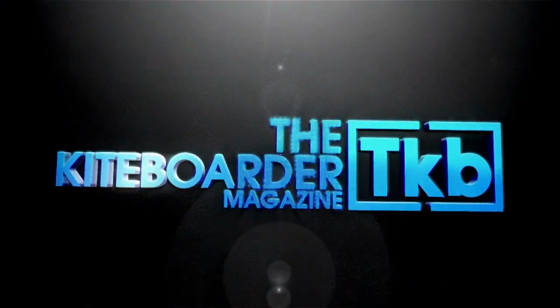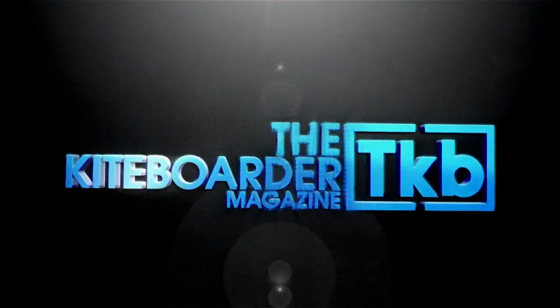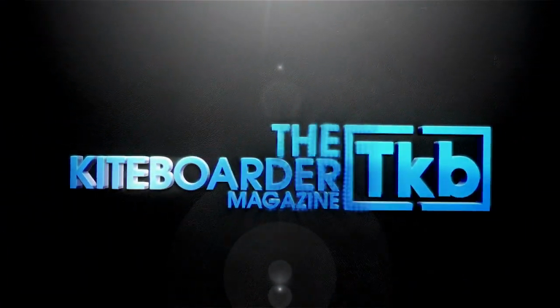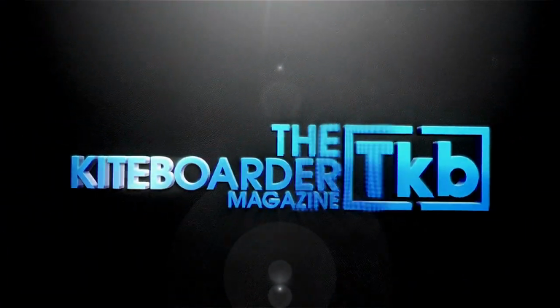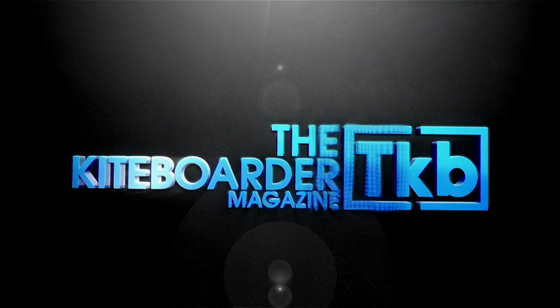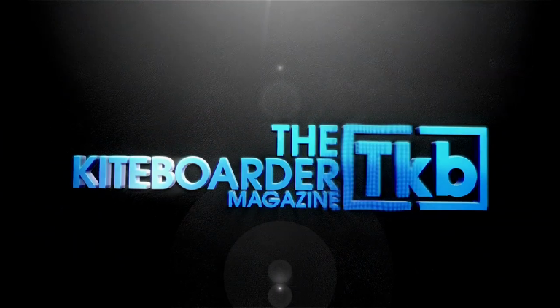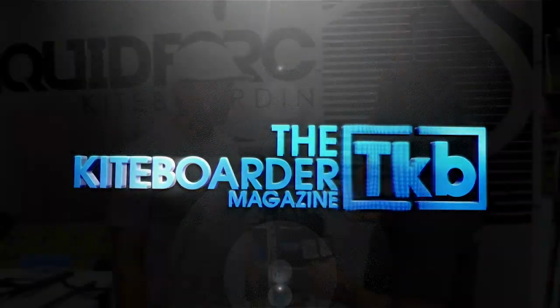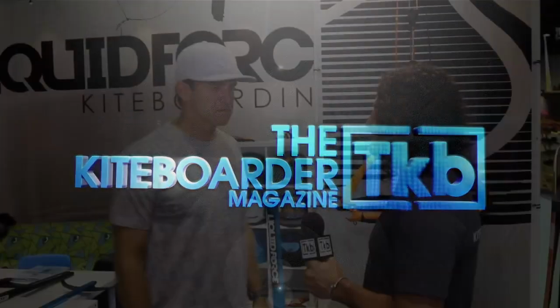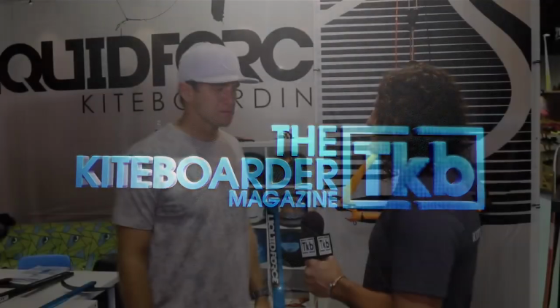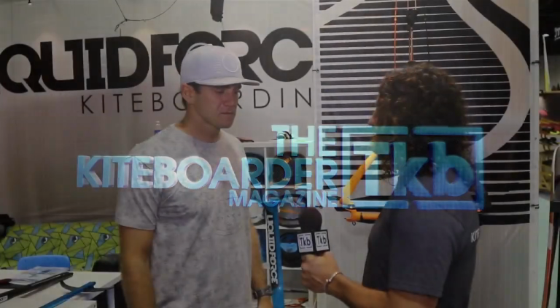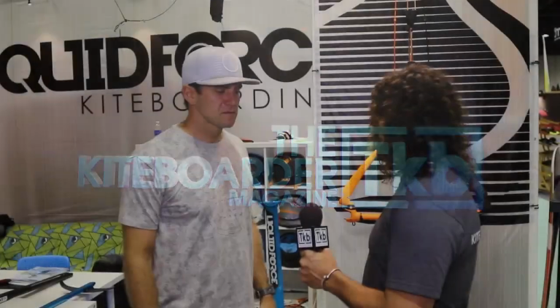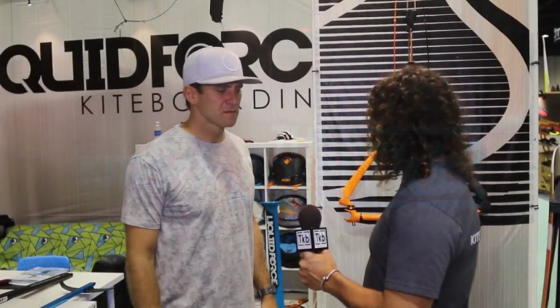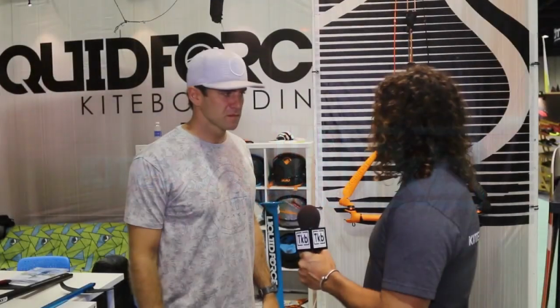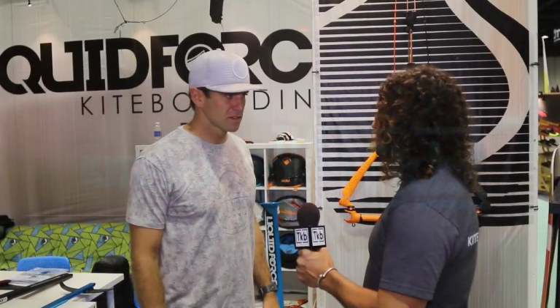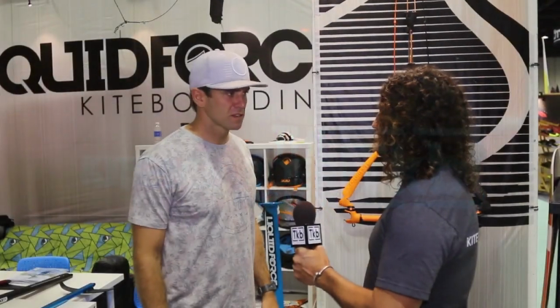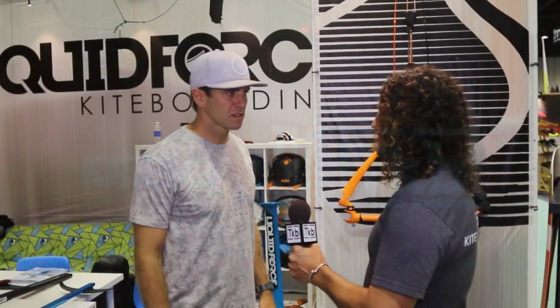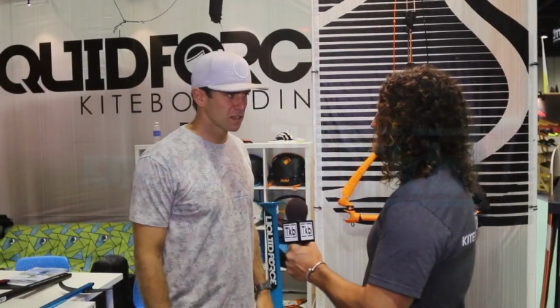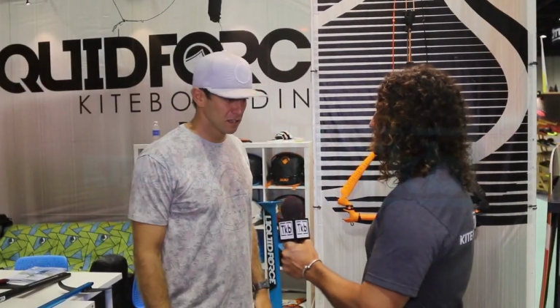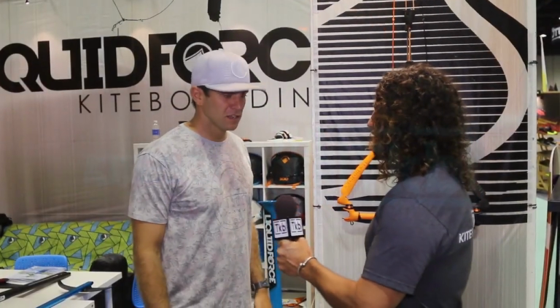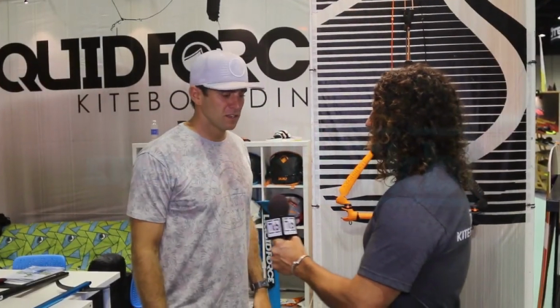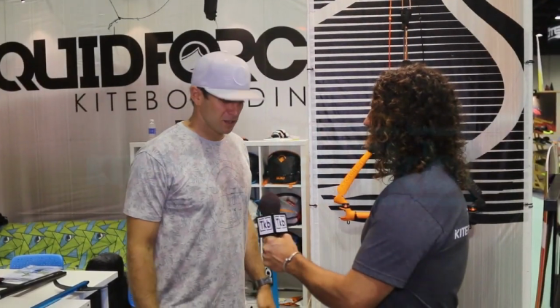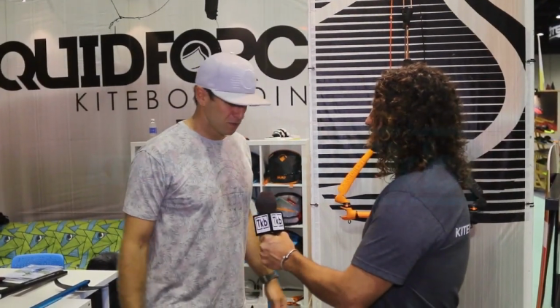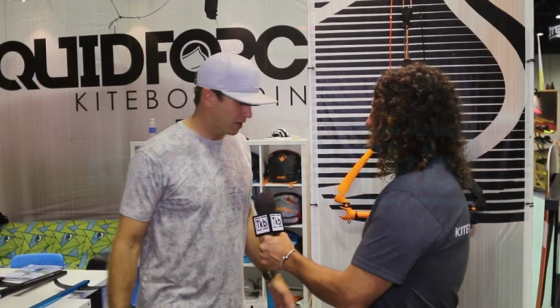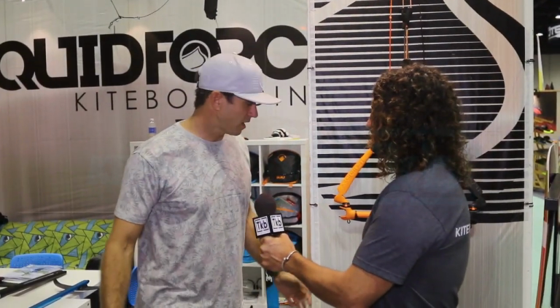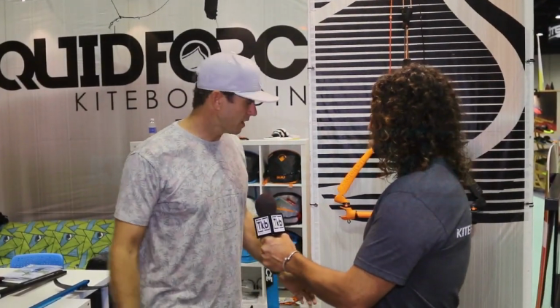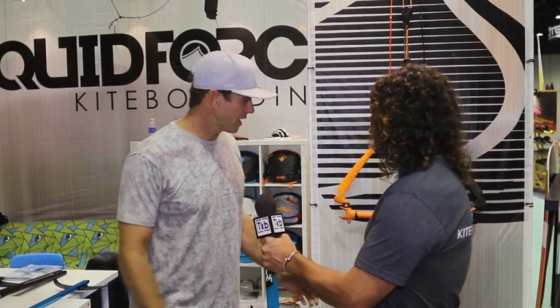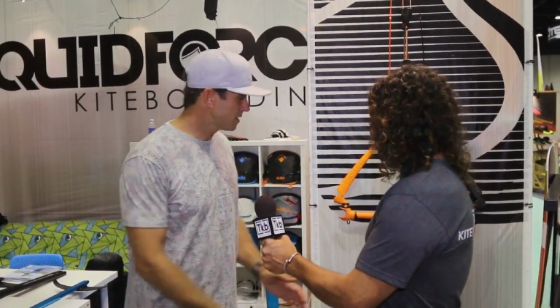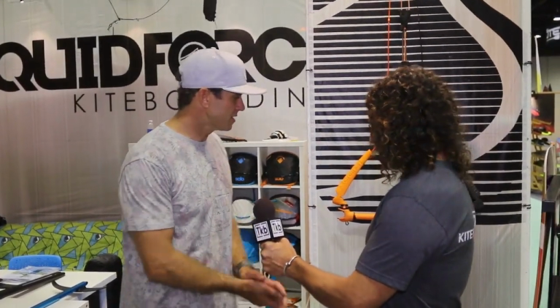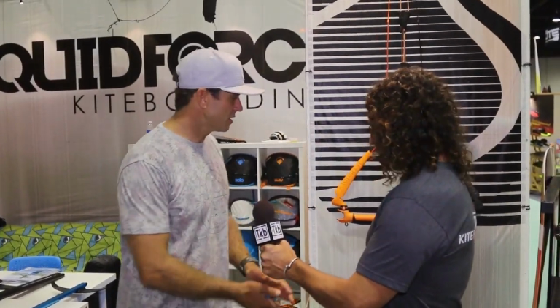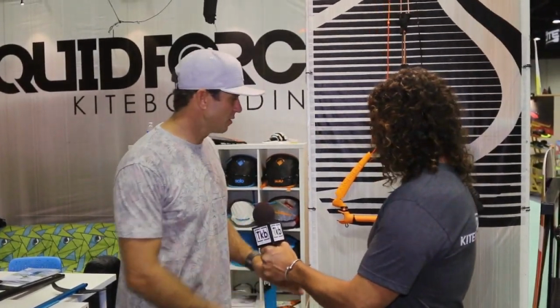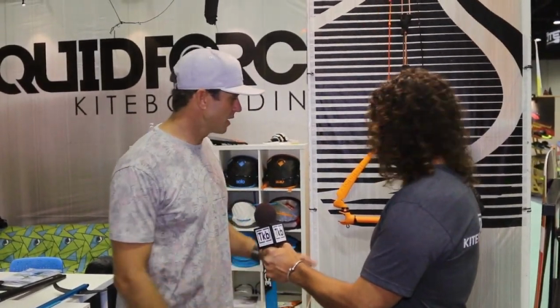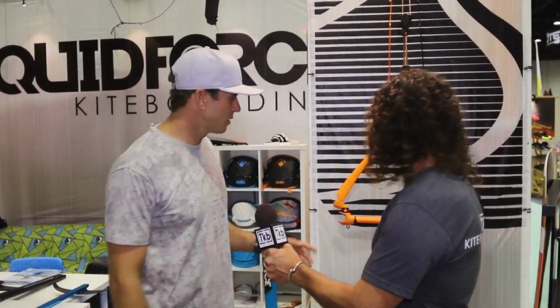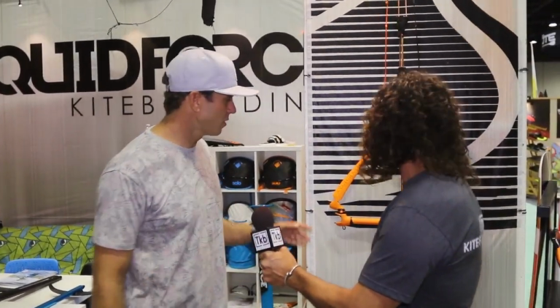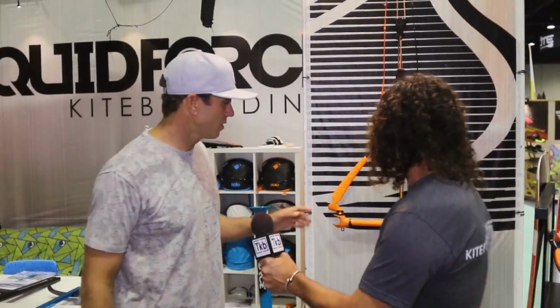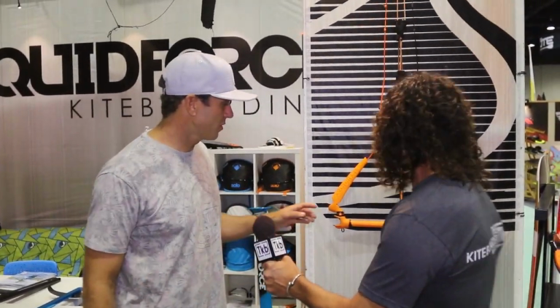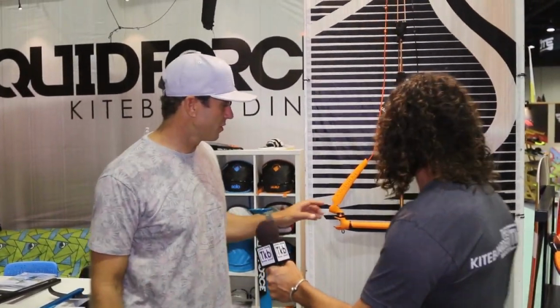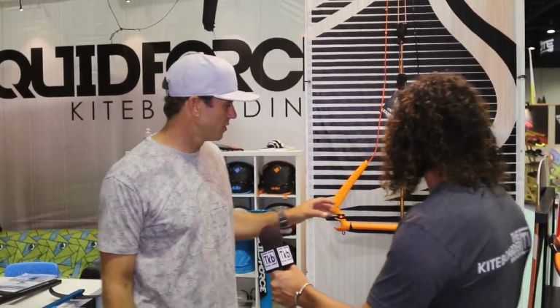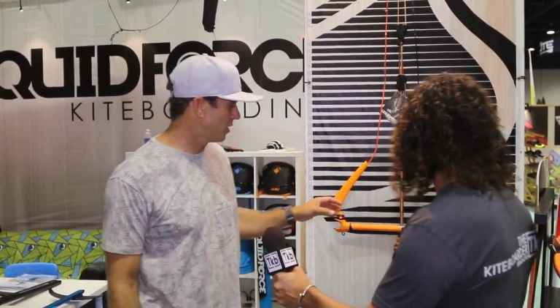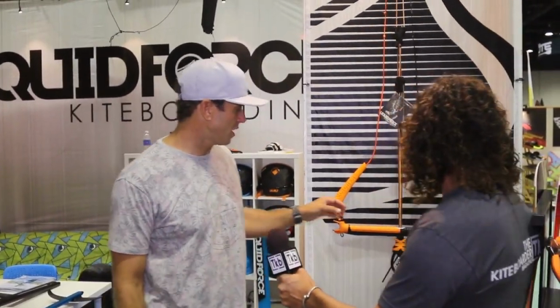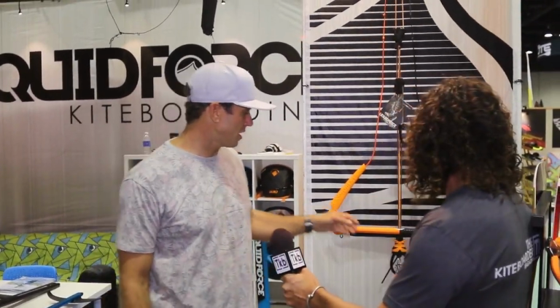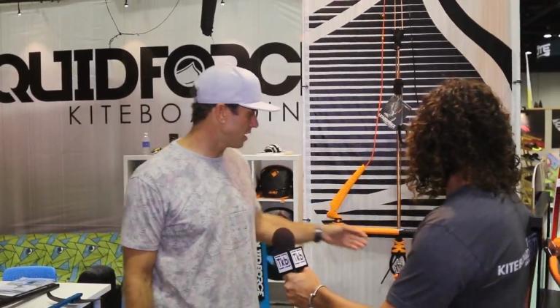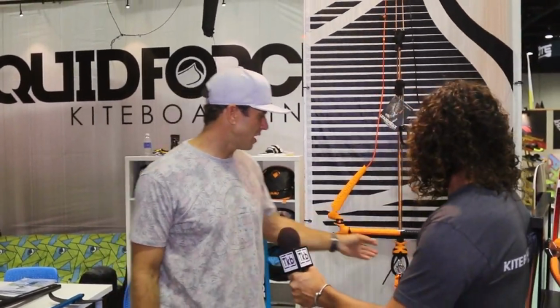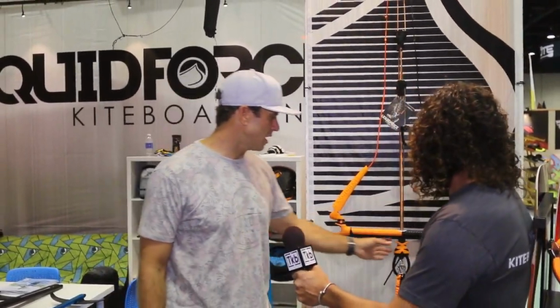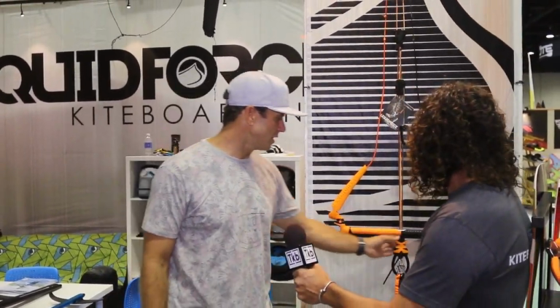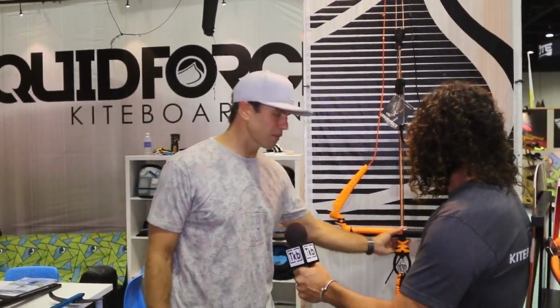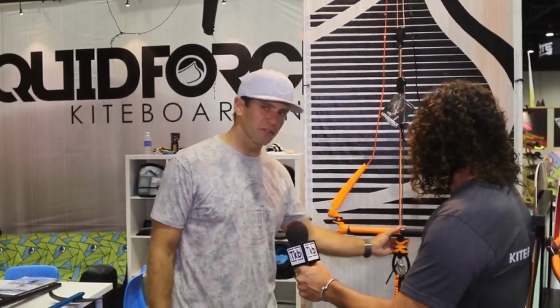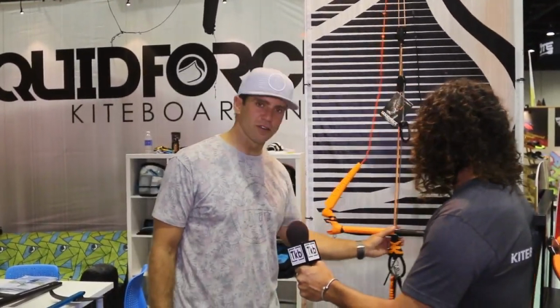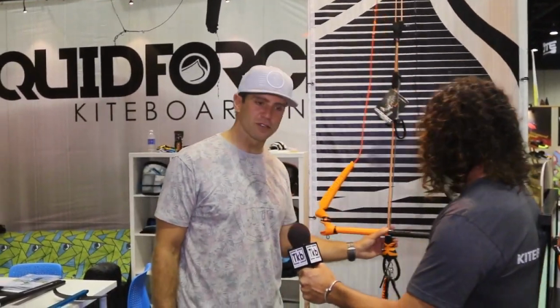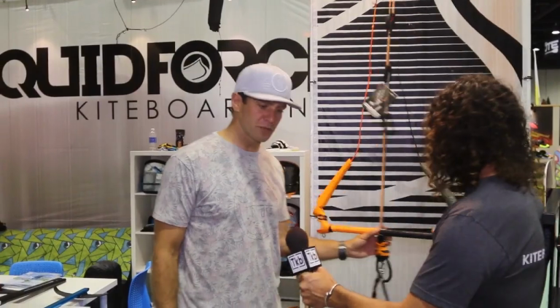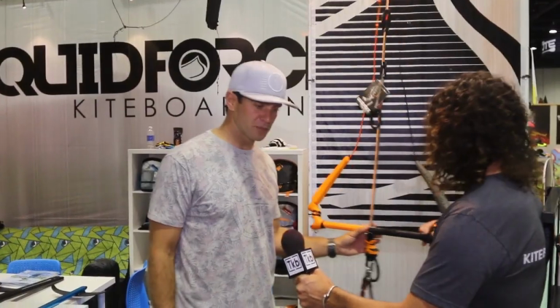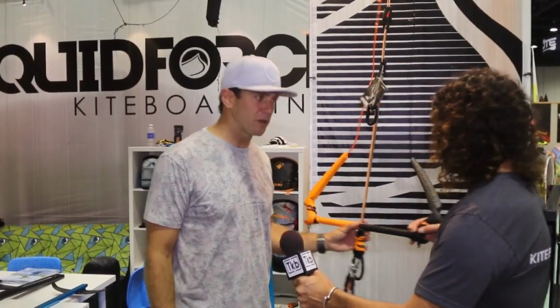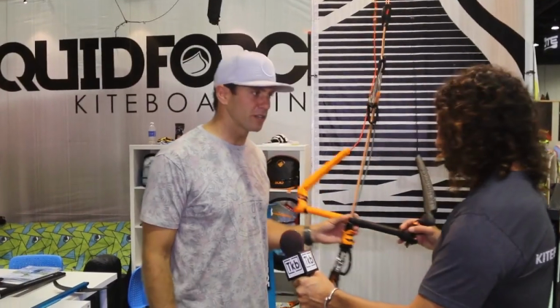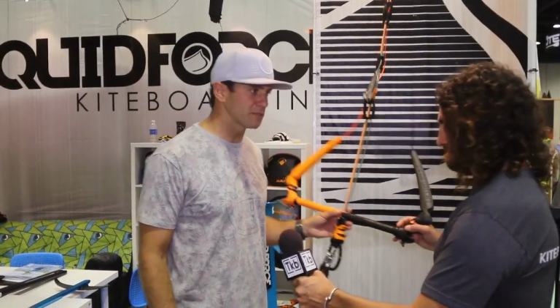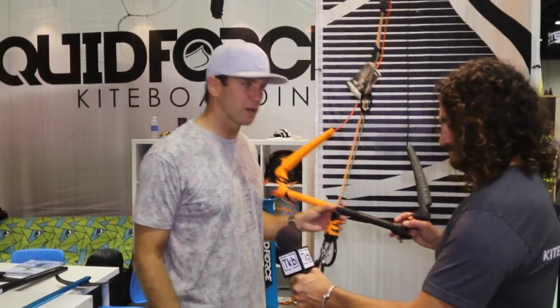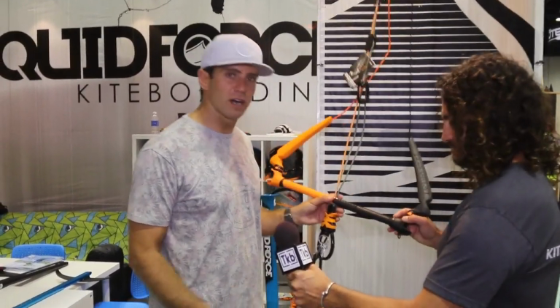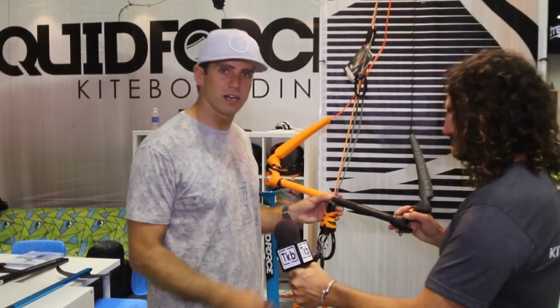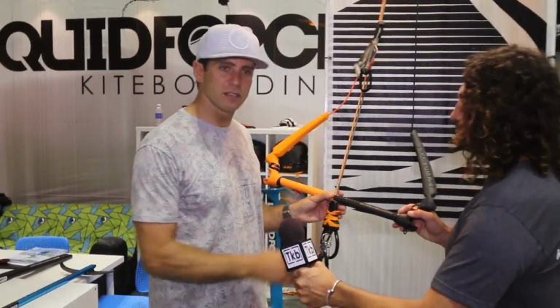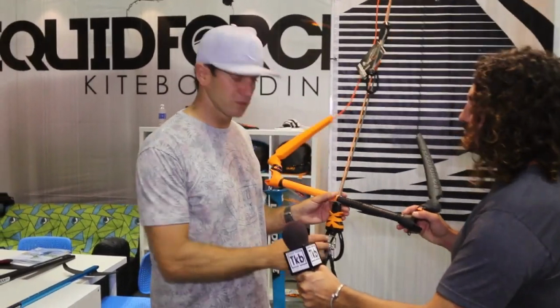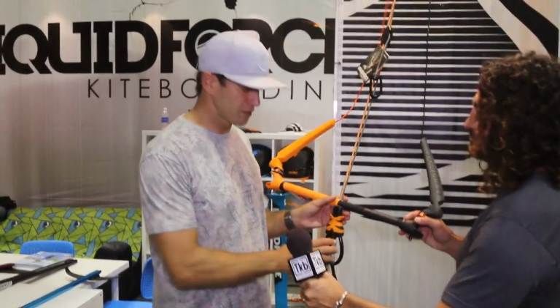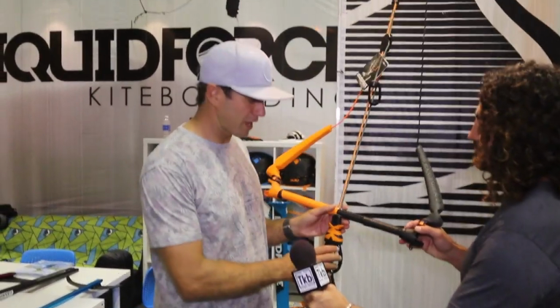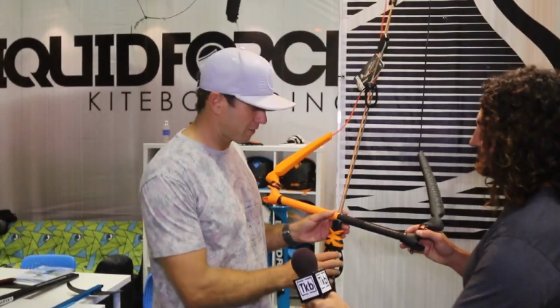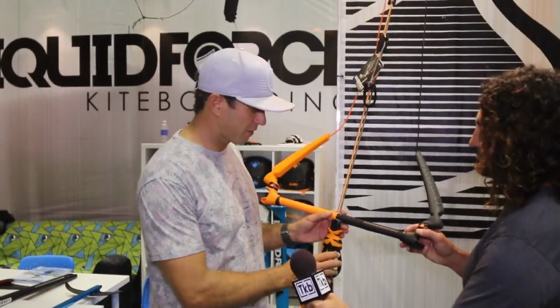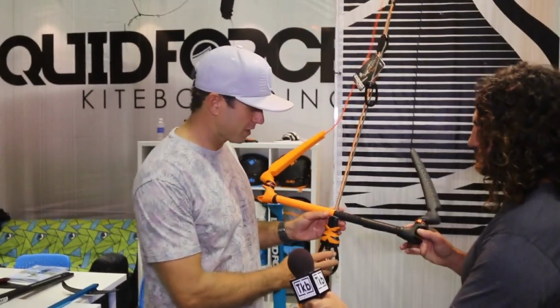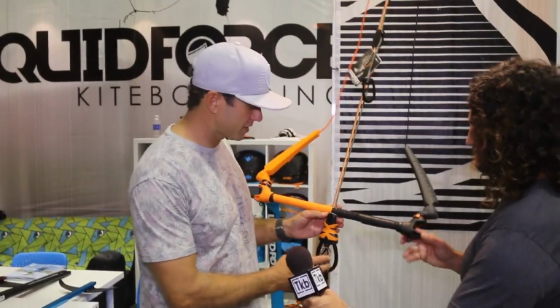Hi, I'm here with Jason. Let's talk about the kites and bars. So we're going to roll through our Liquid Force Response Bar. We'll do that first.